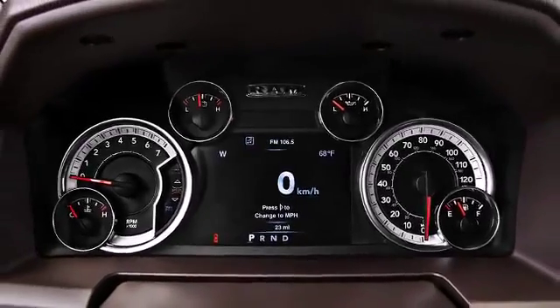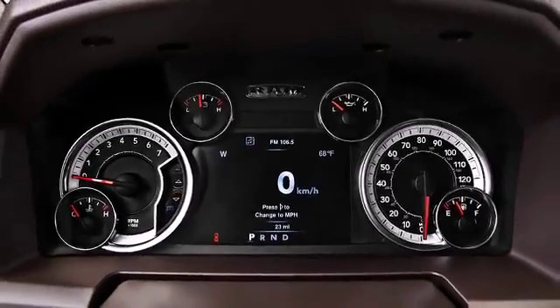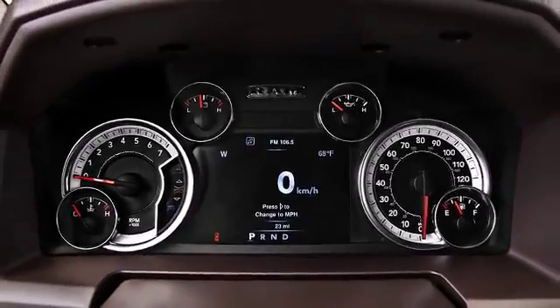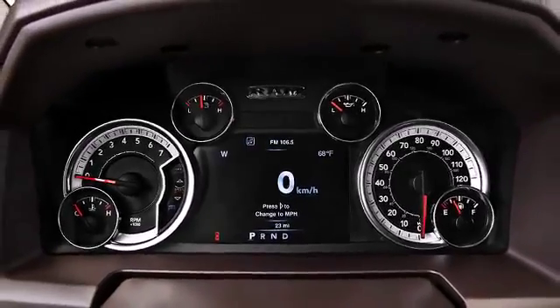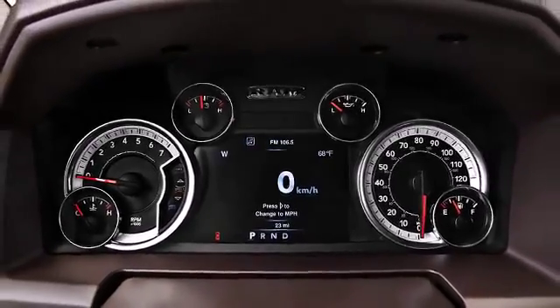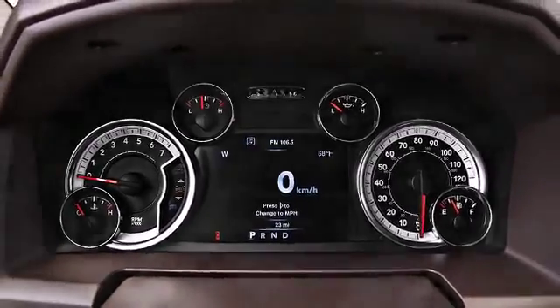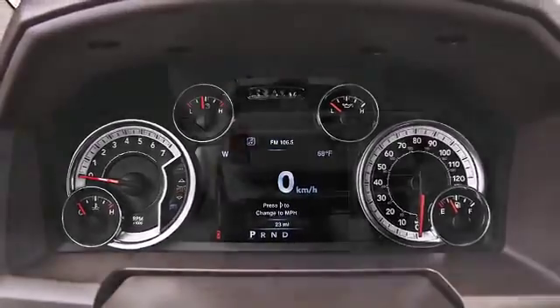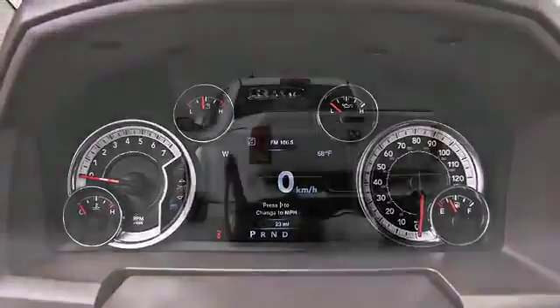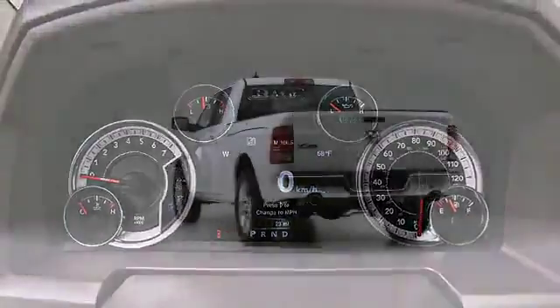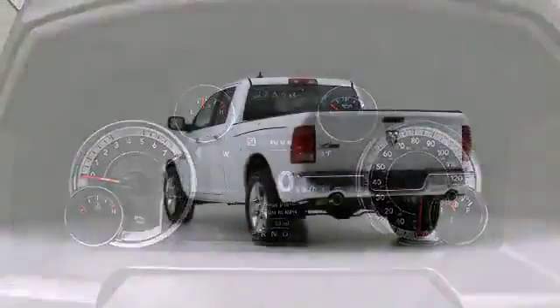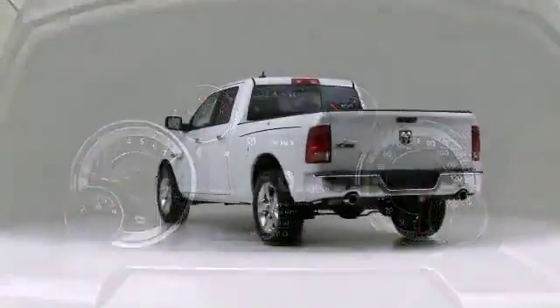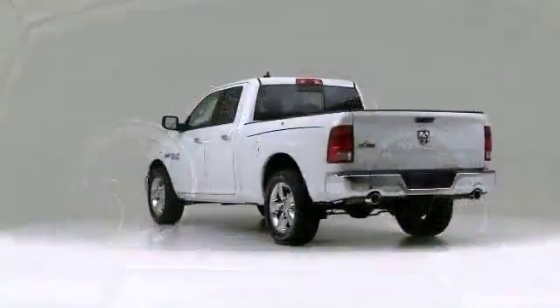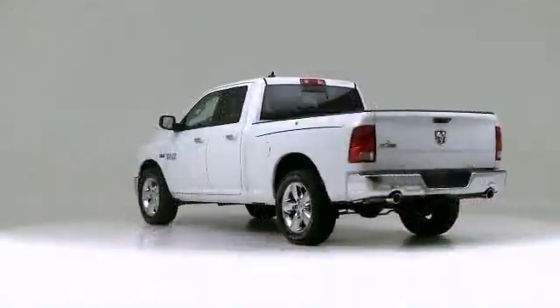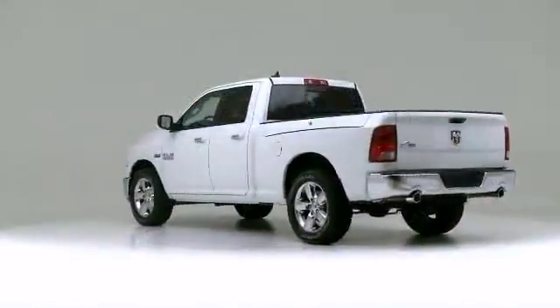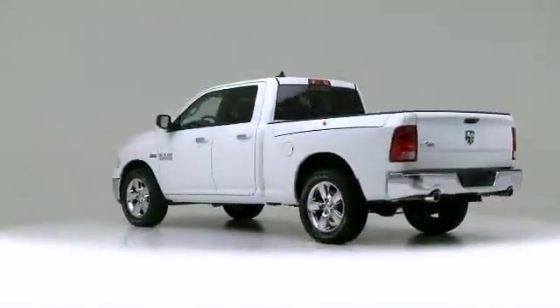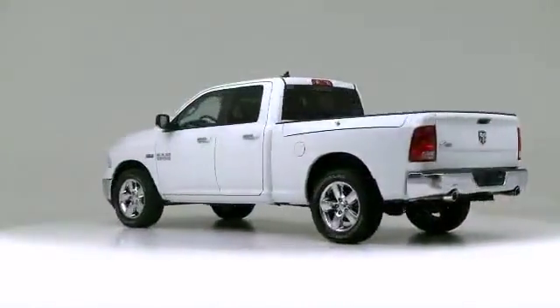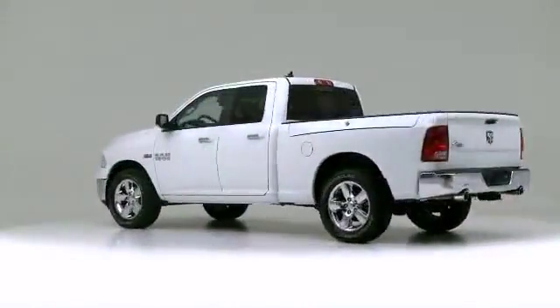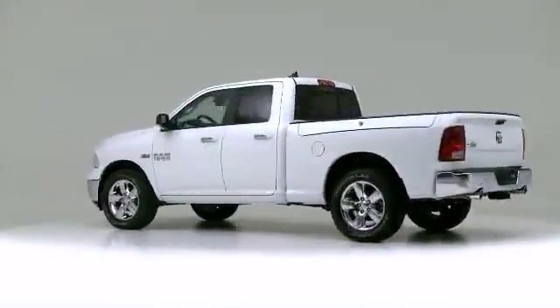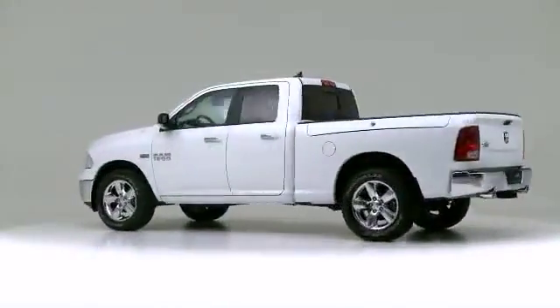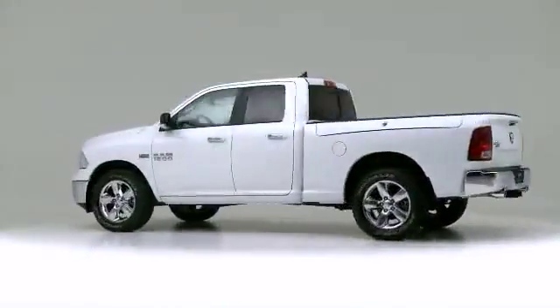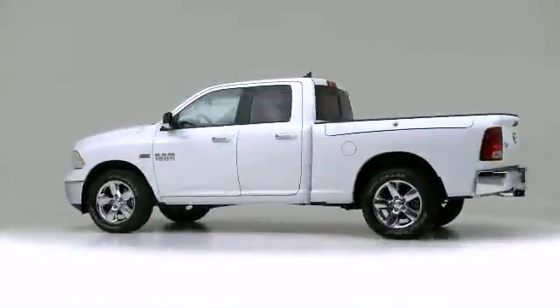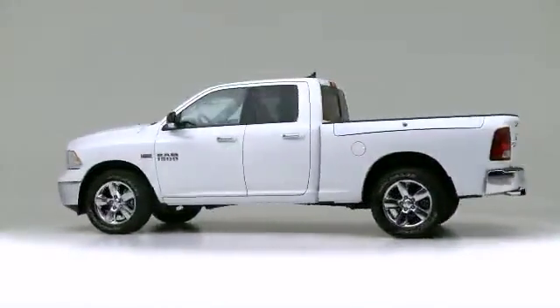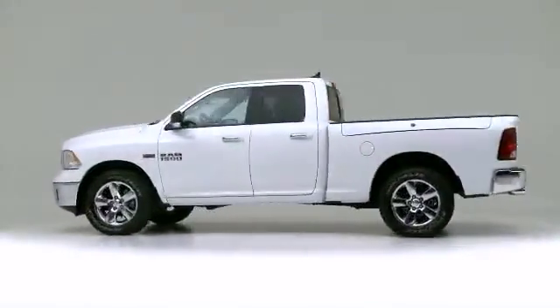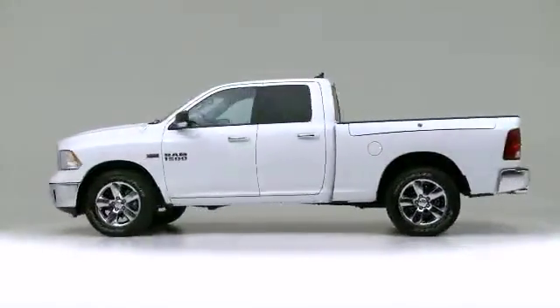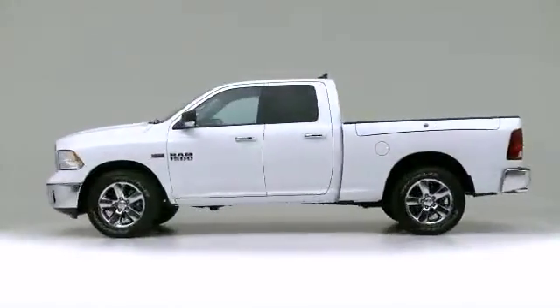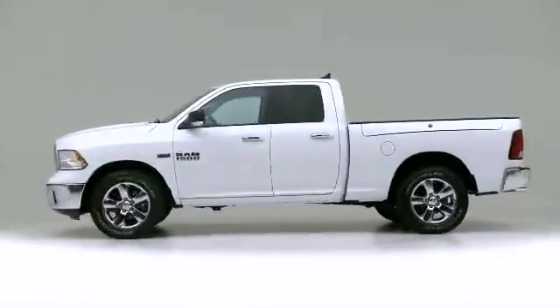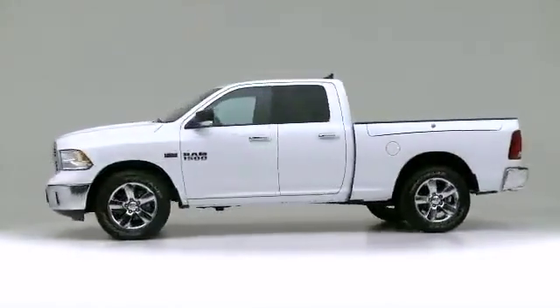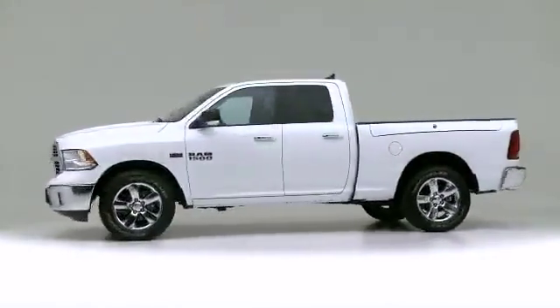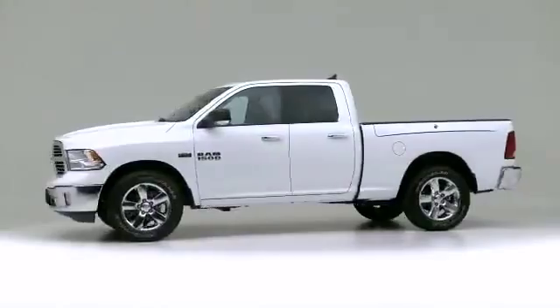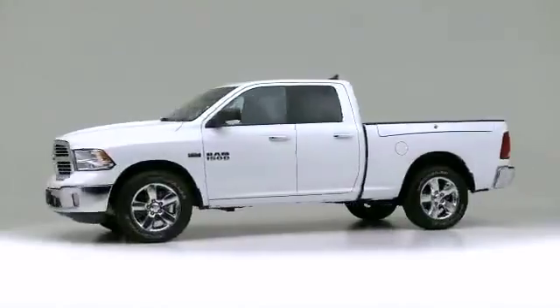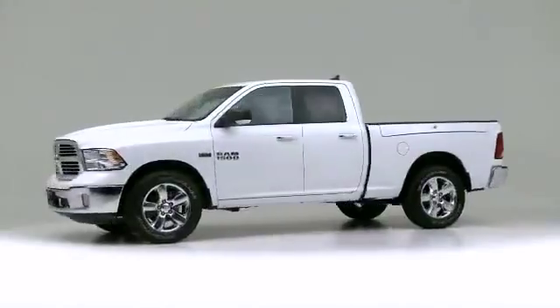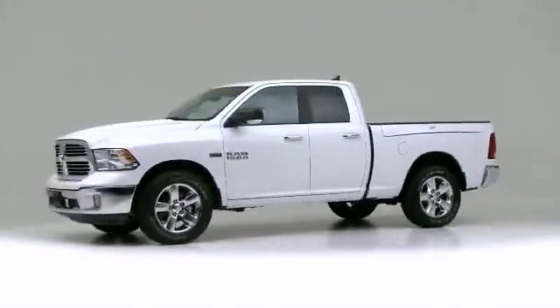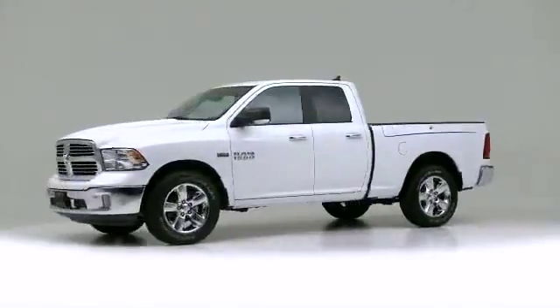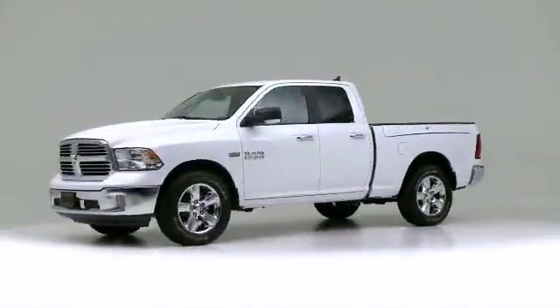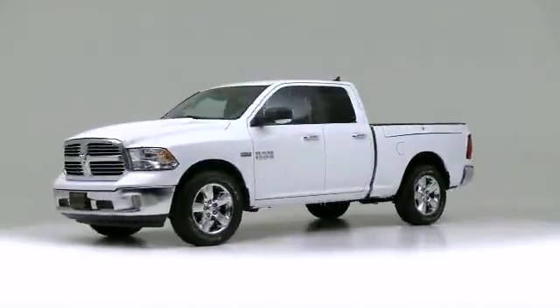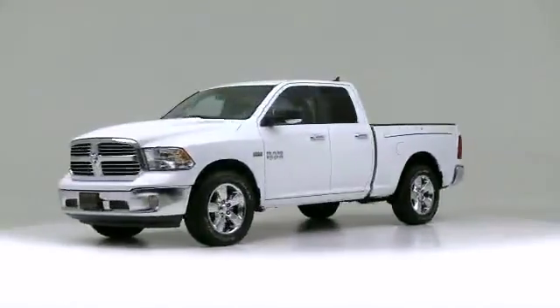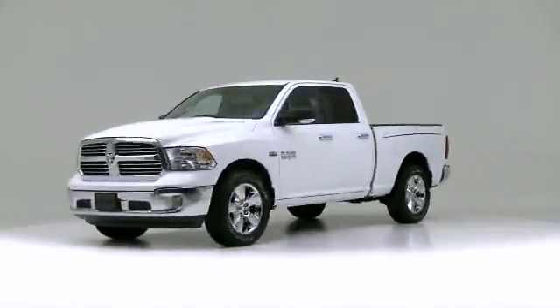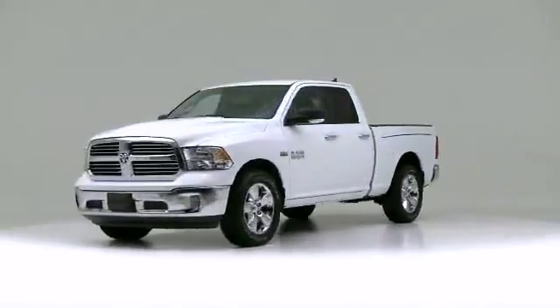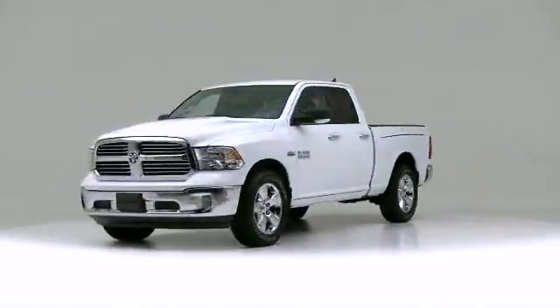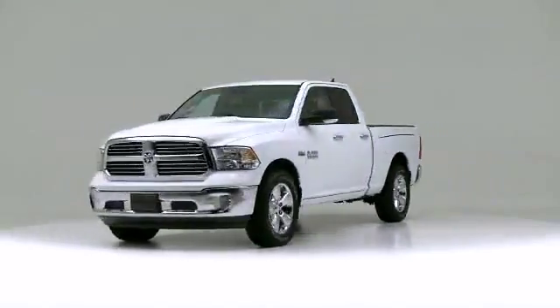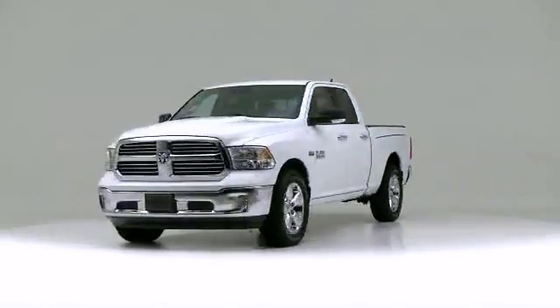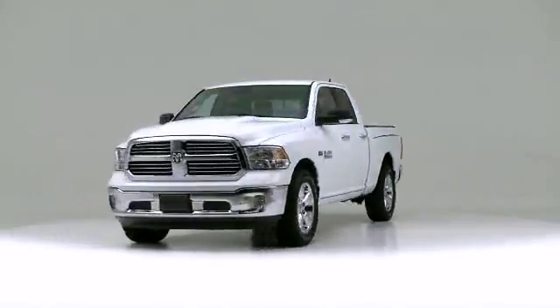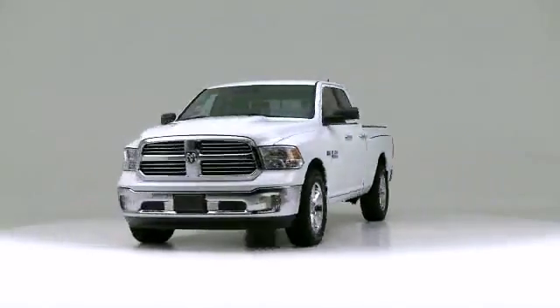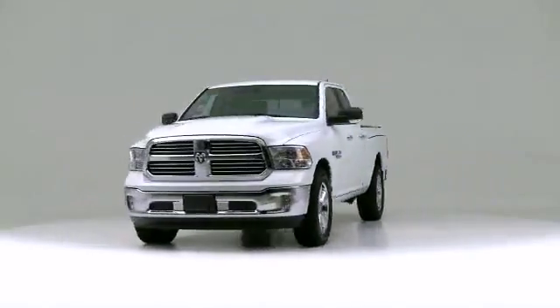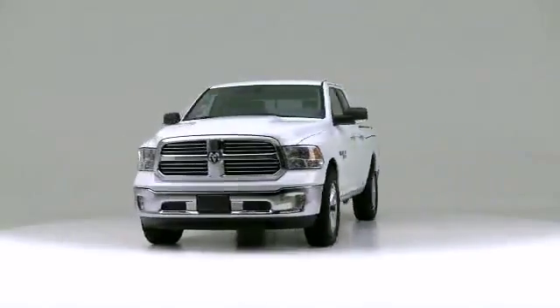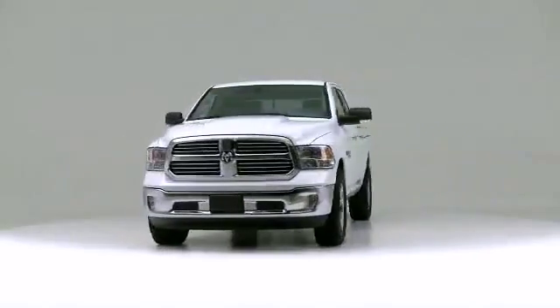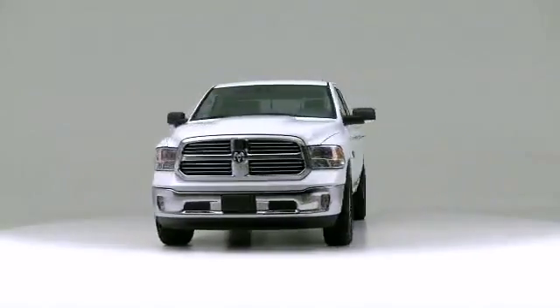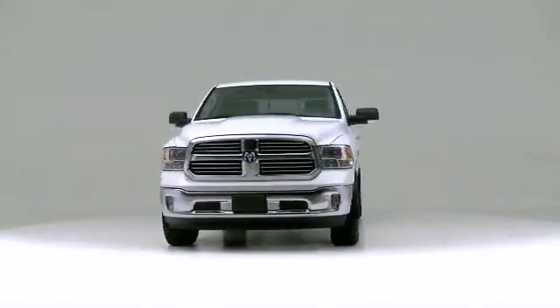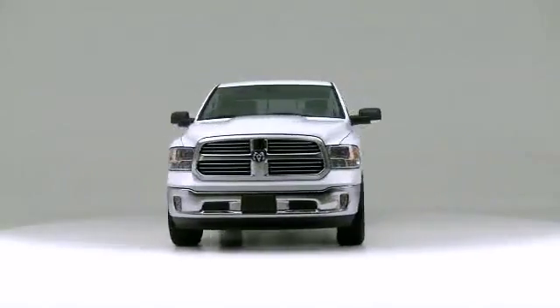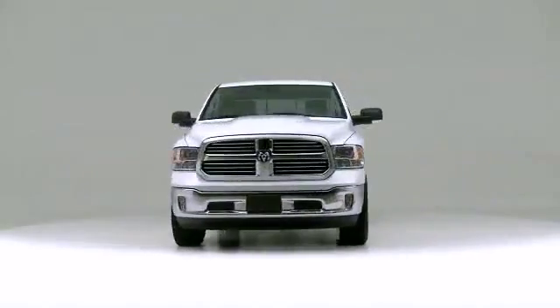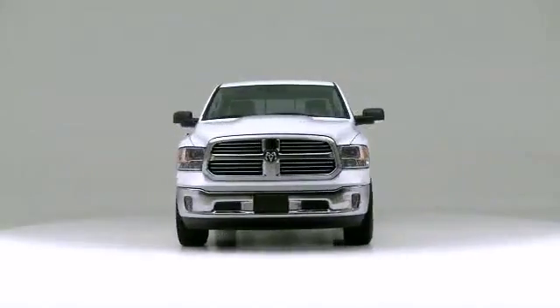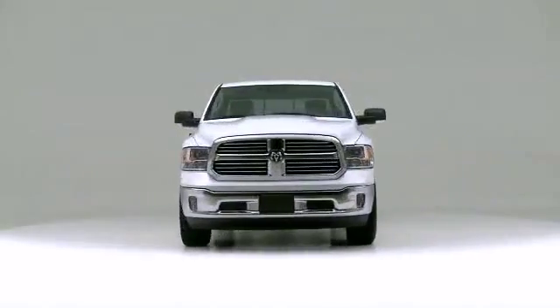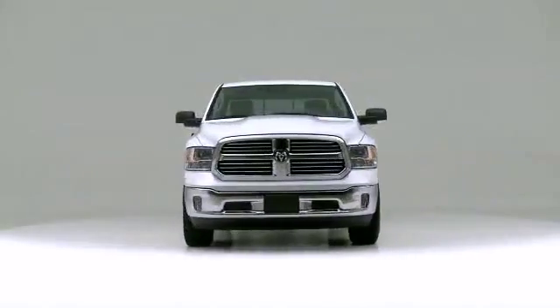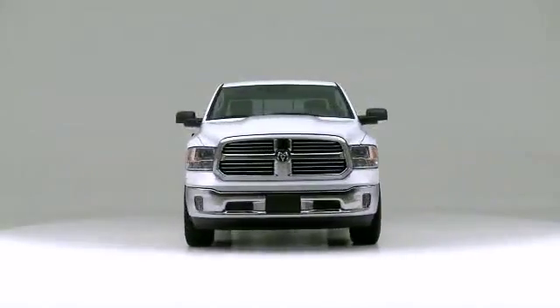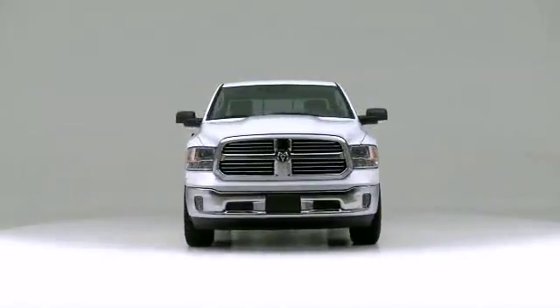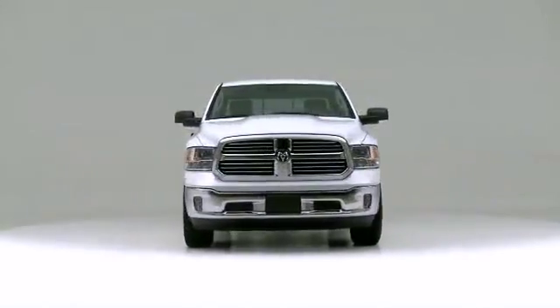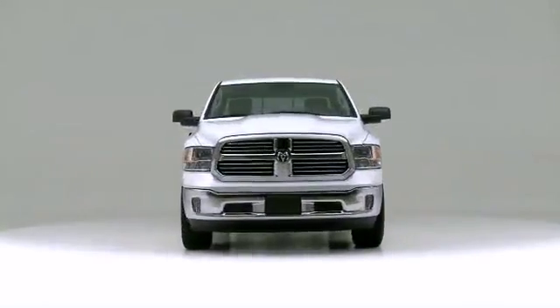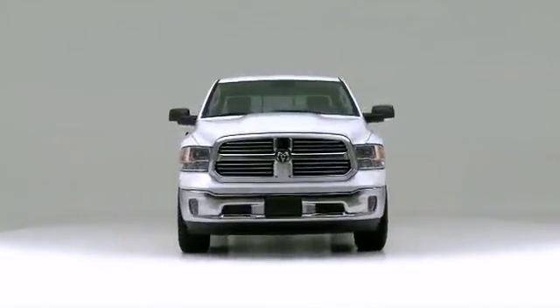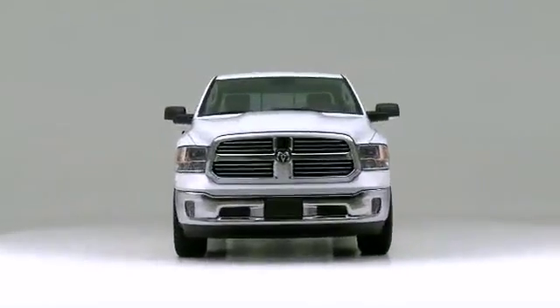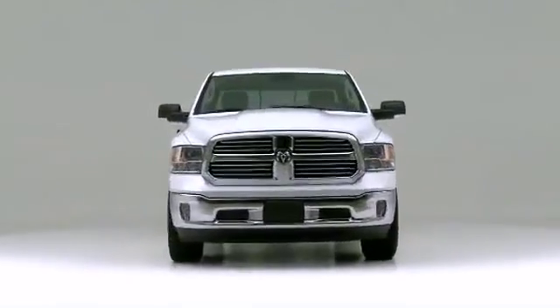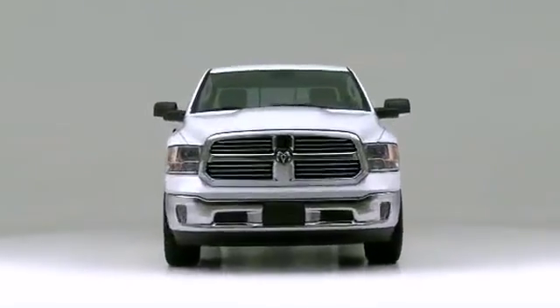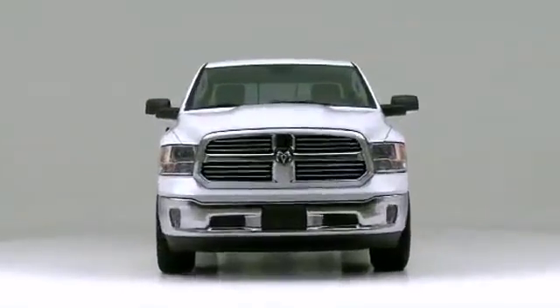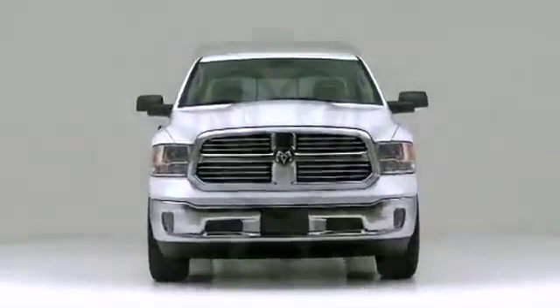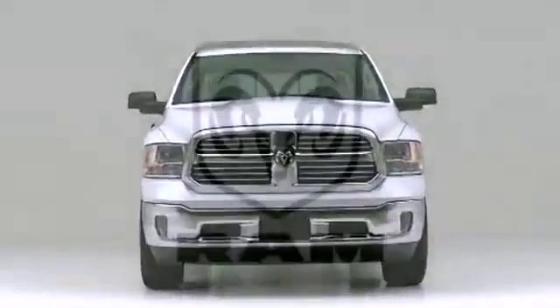The 2013 Ram 1500. It continues to dominate among high-performance vehicles.